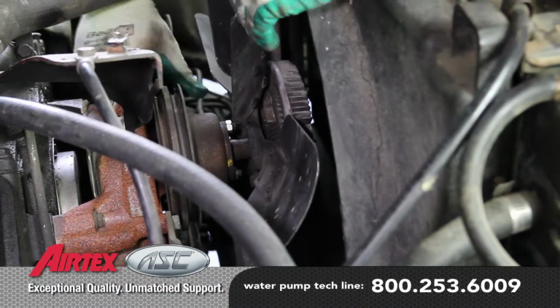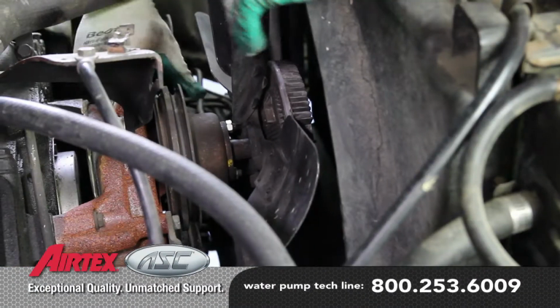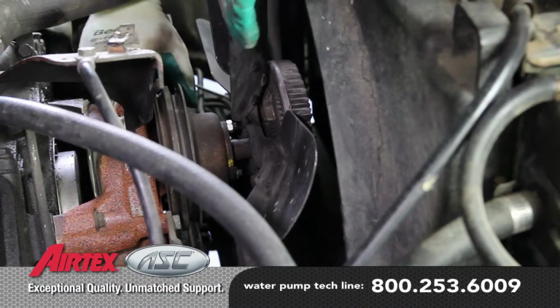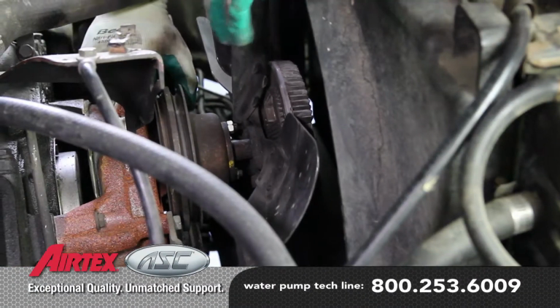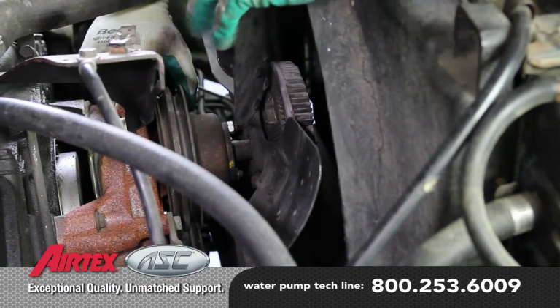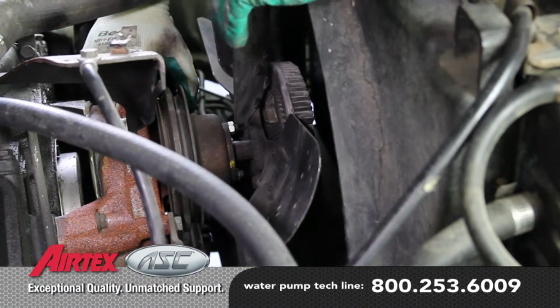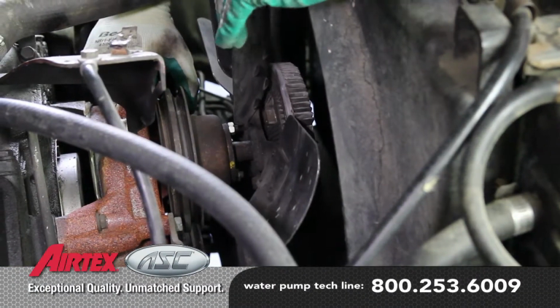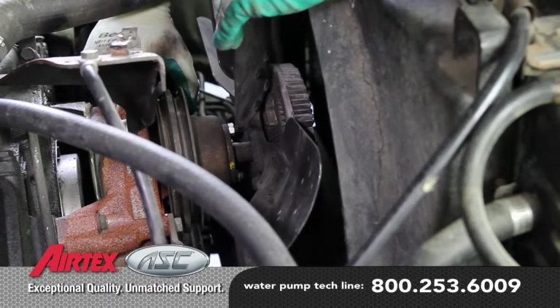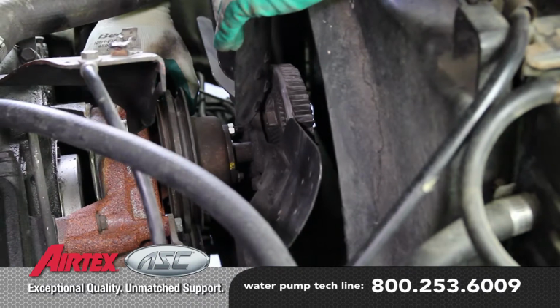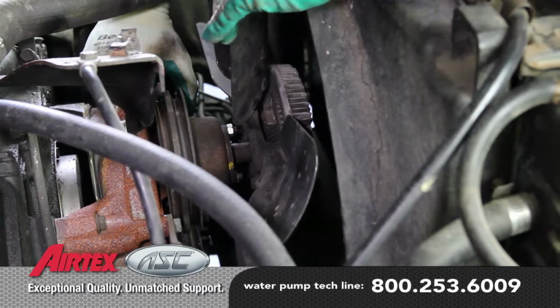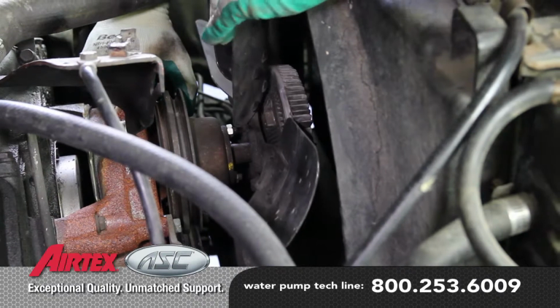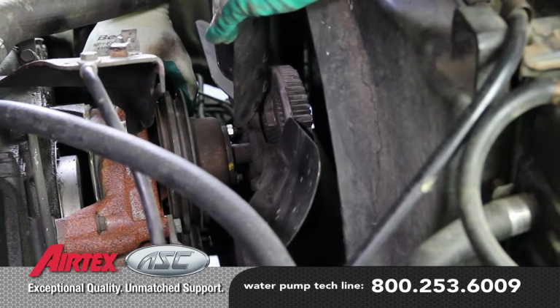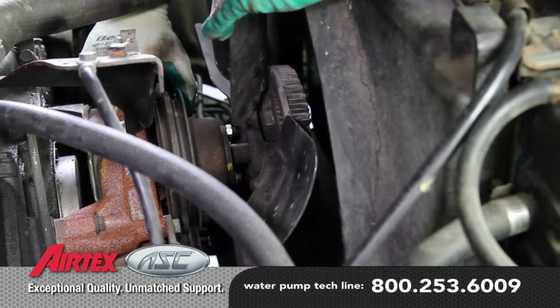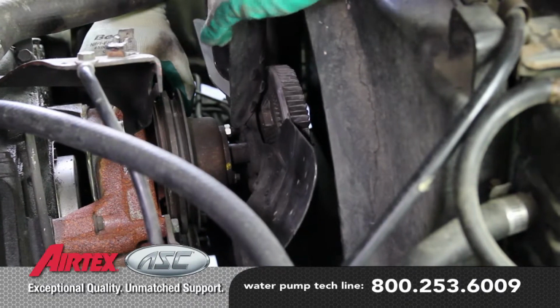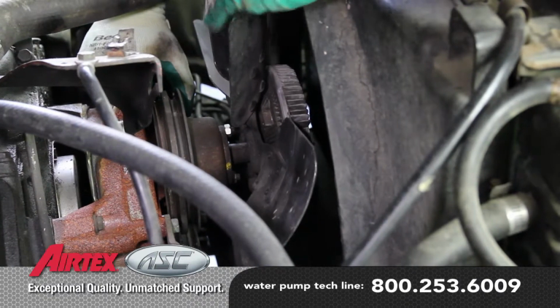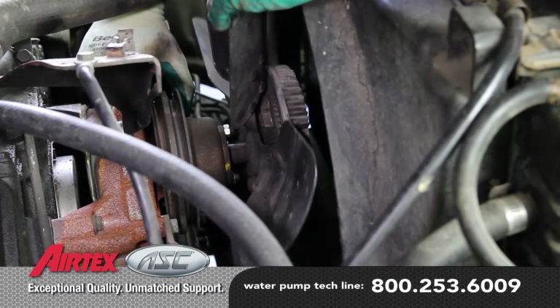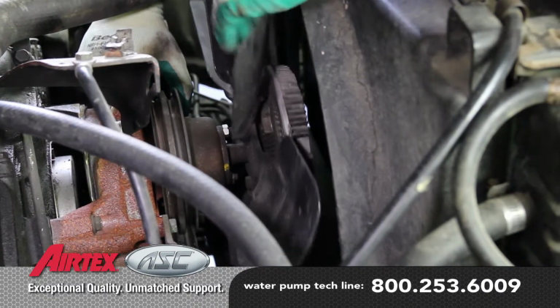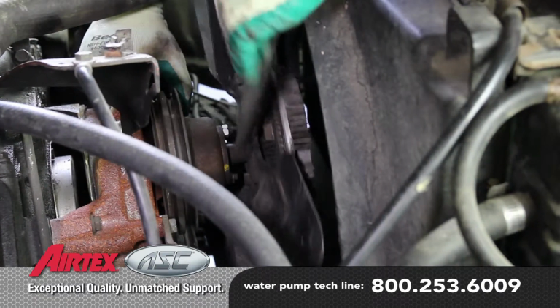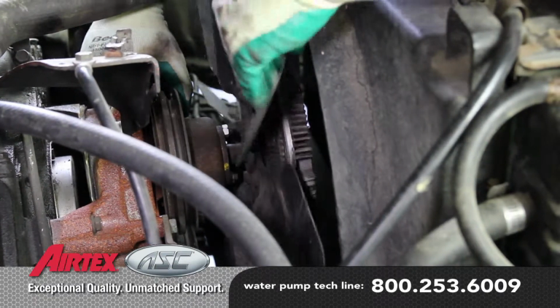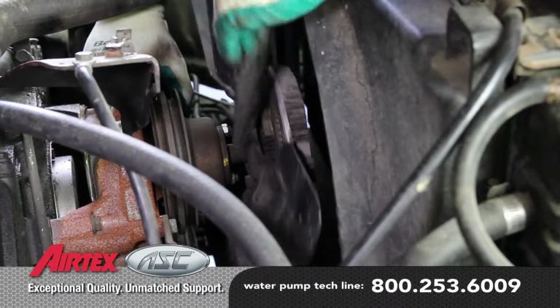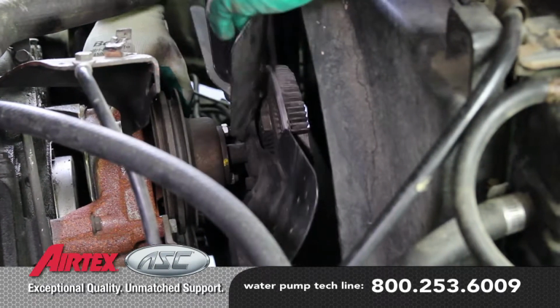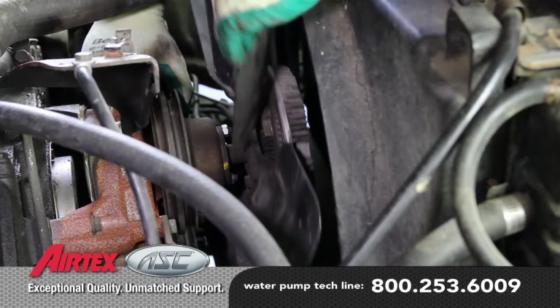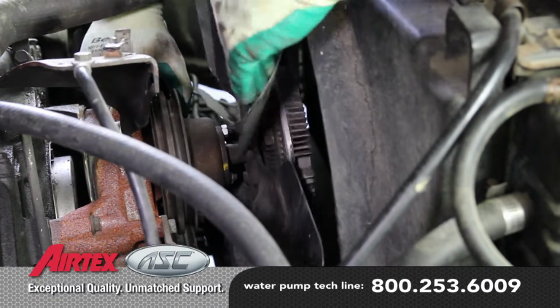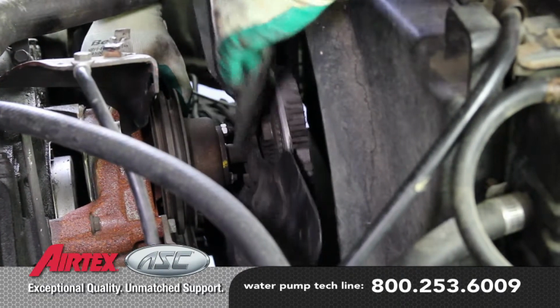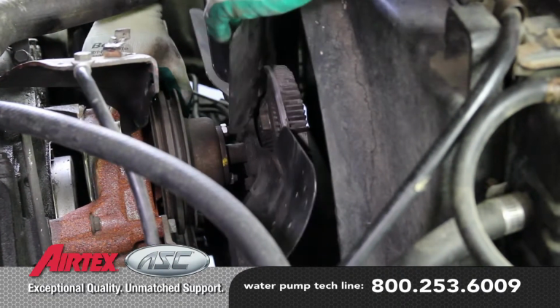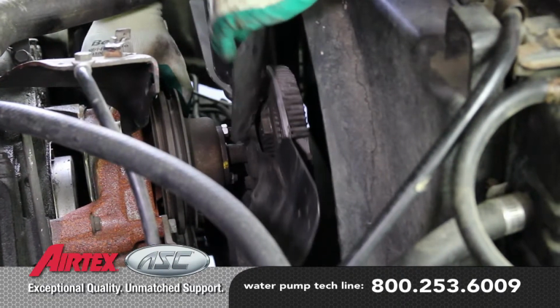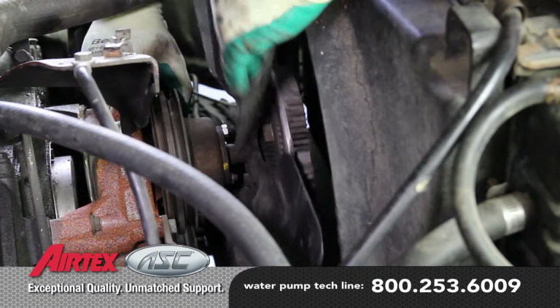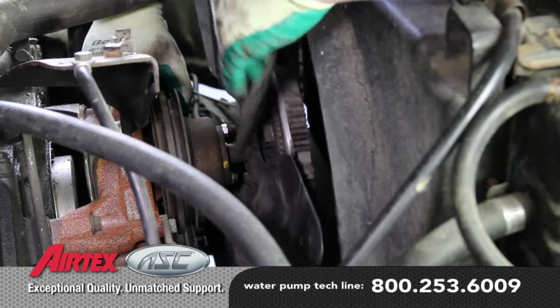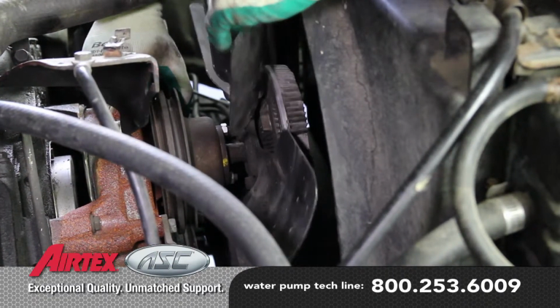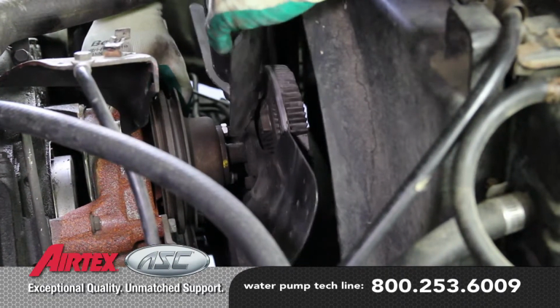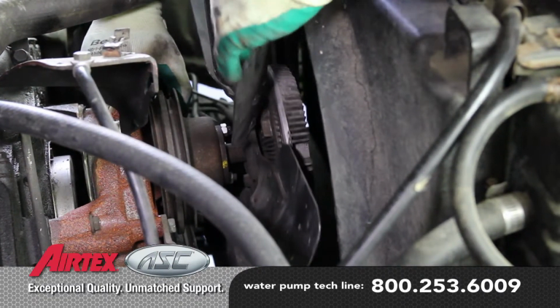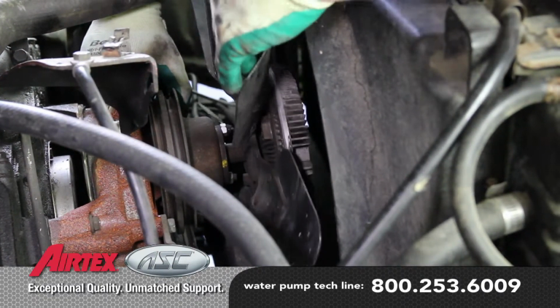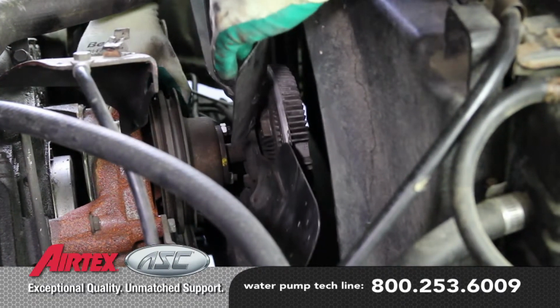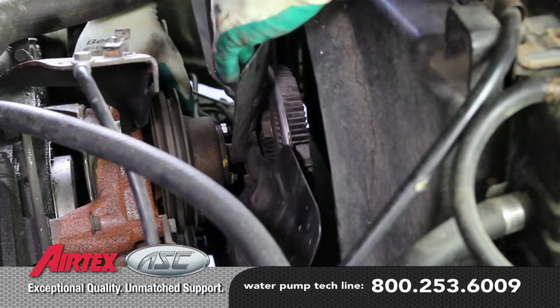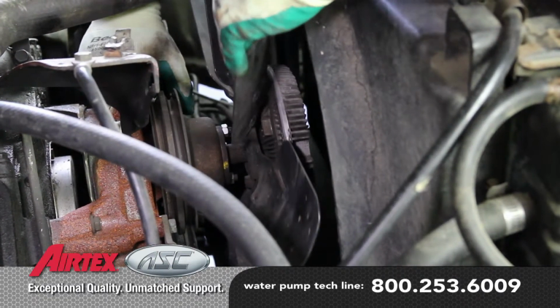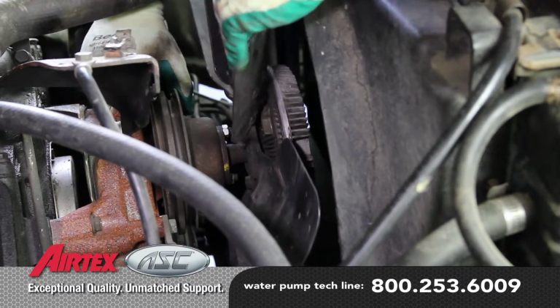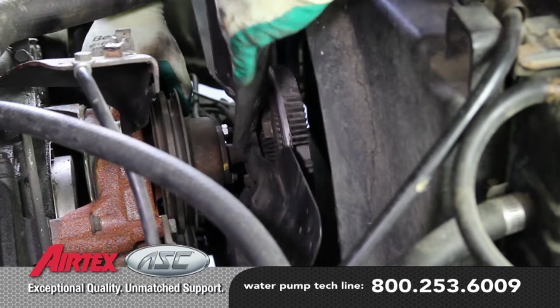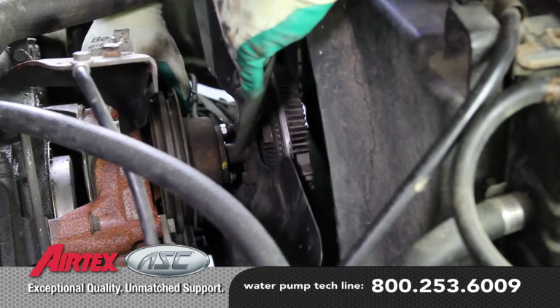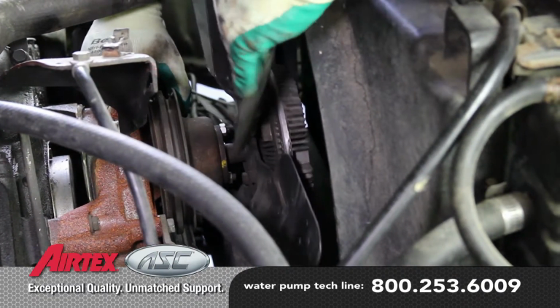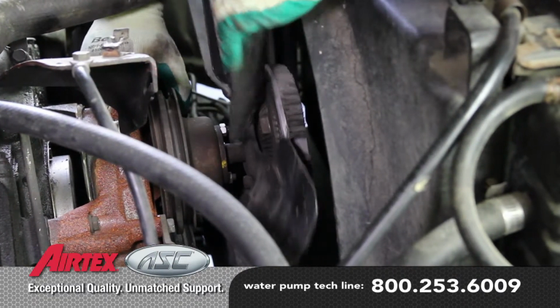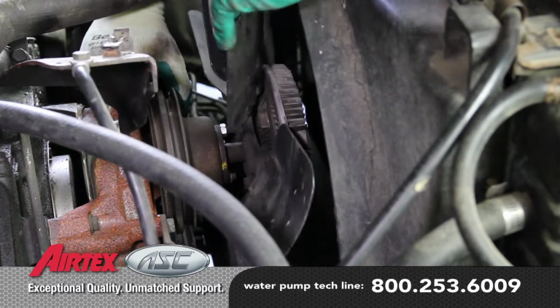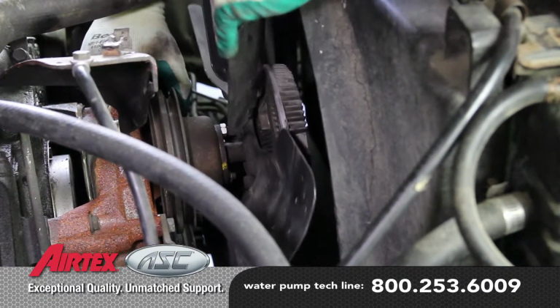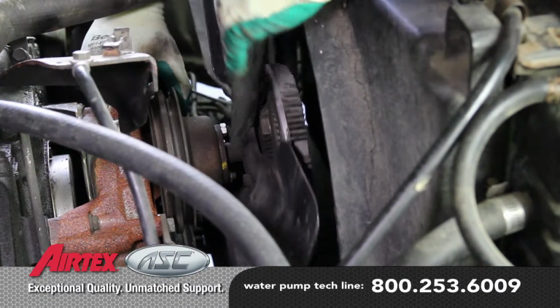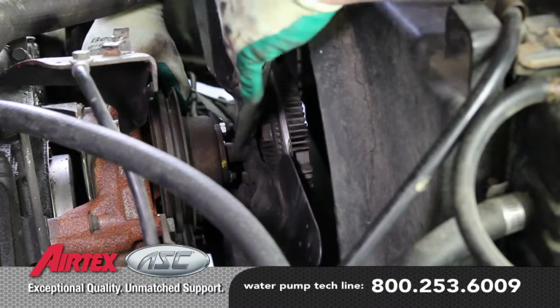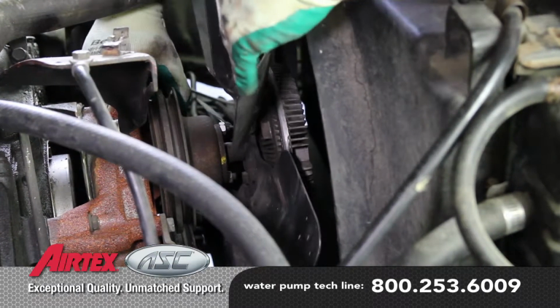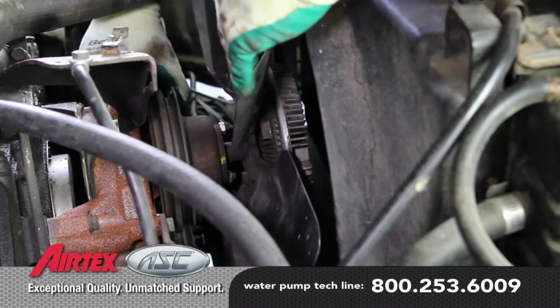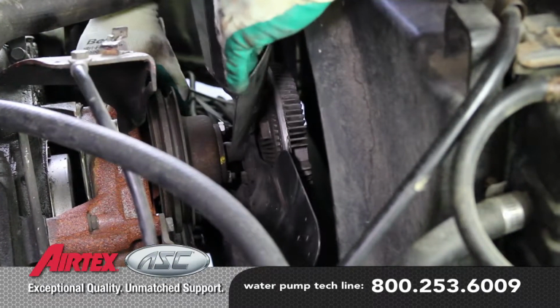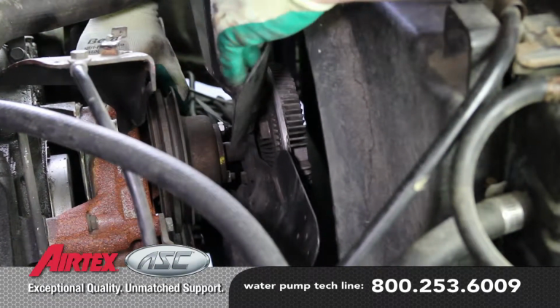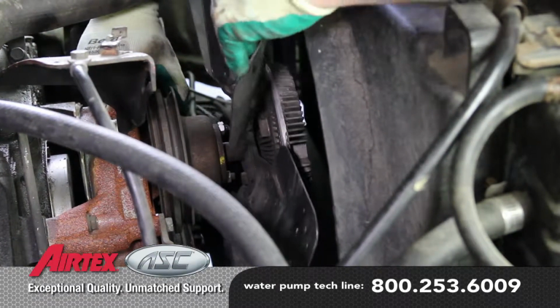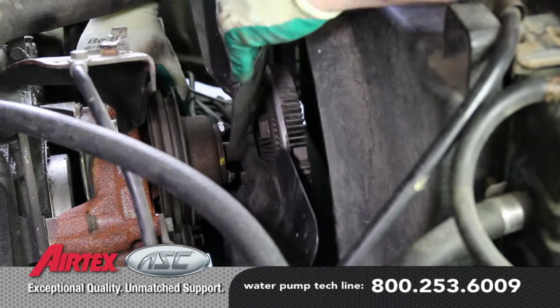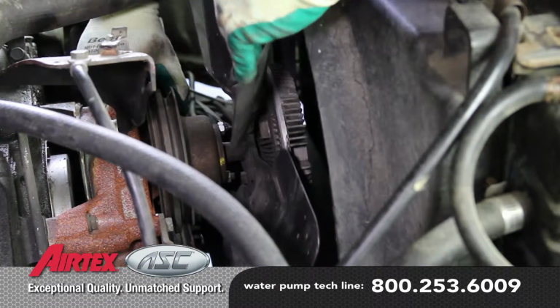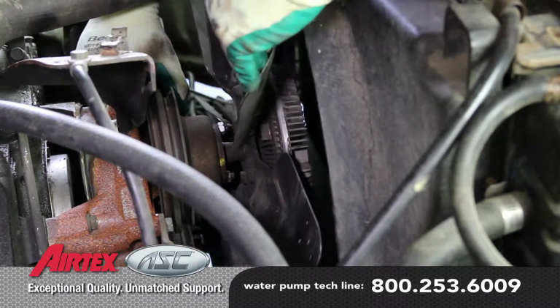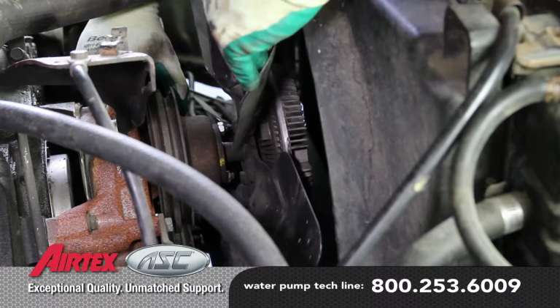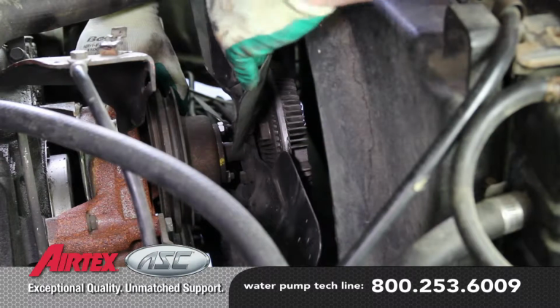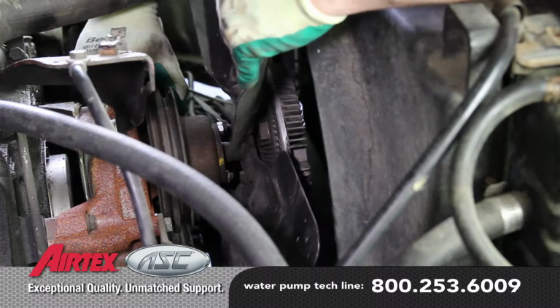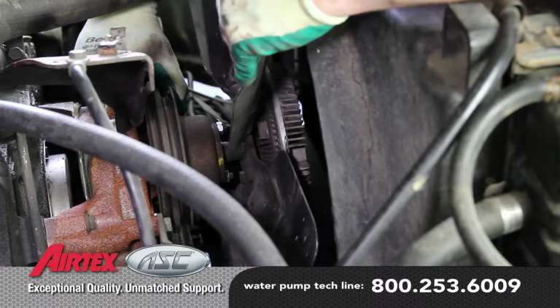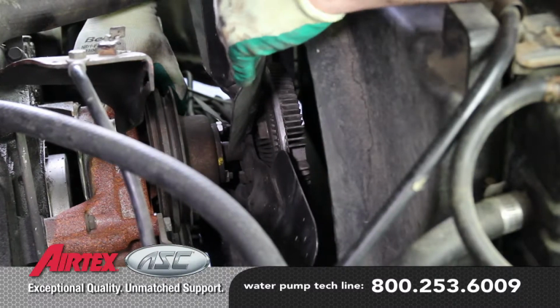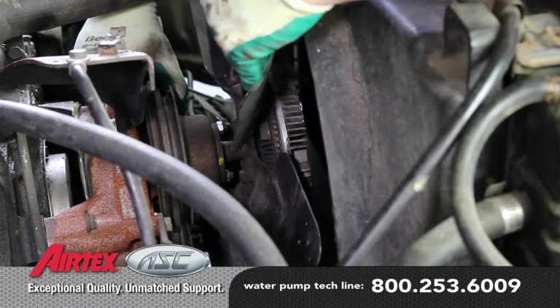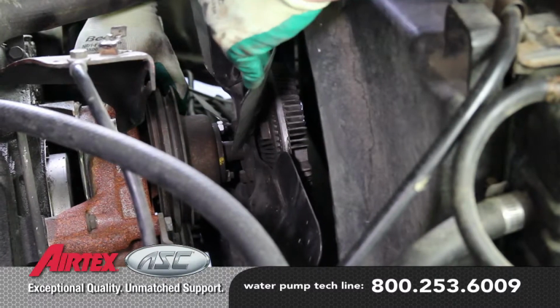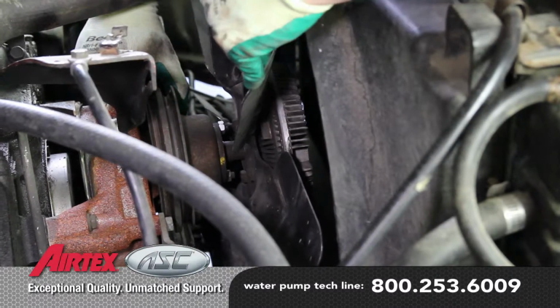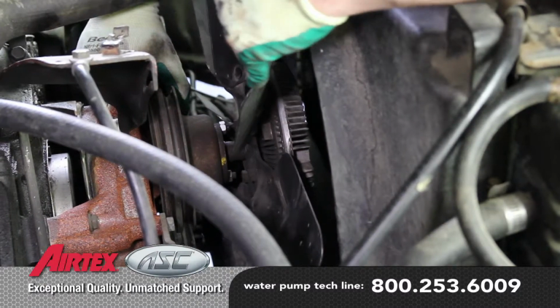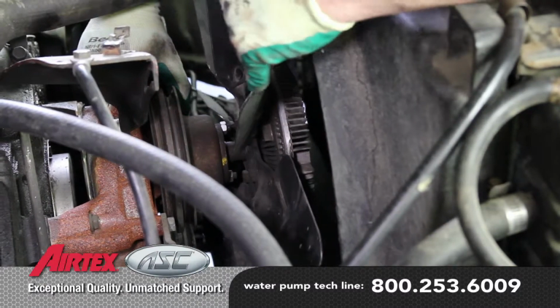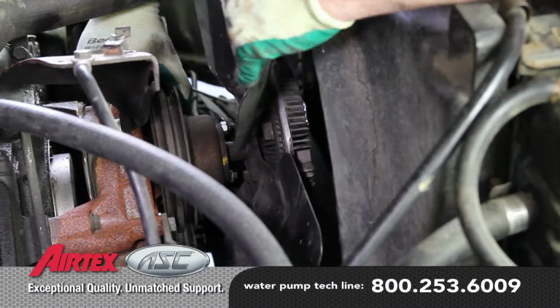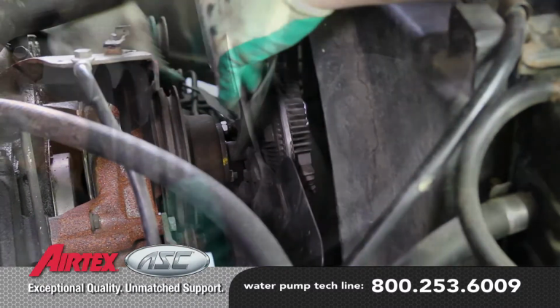Before removing the fan clutch, be sure and inspect it. Make sure that it does not have any excessive play or wobble that would create a water pump failure.